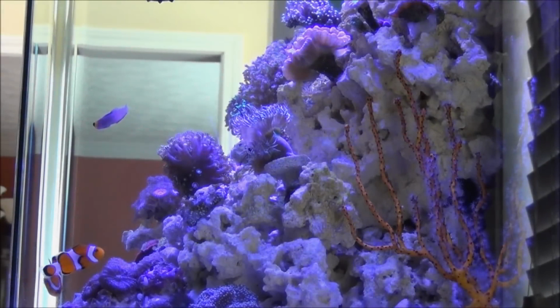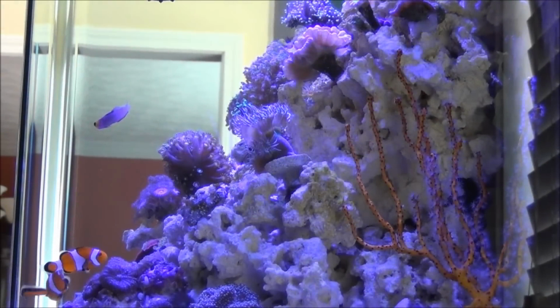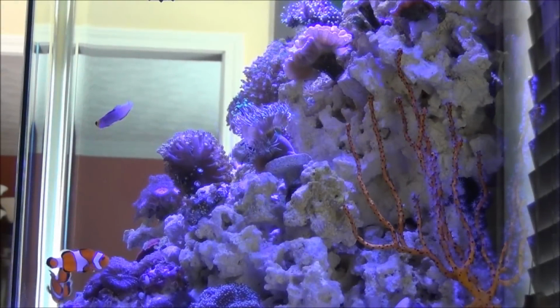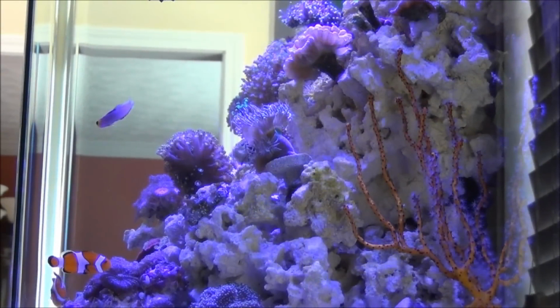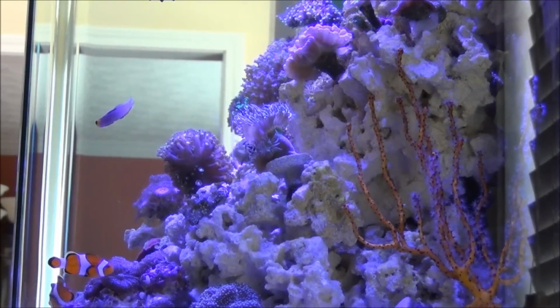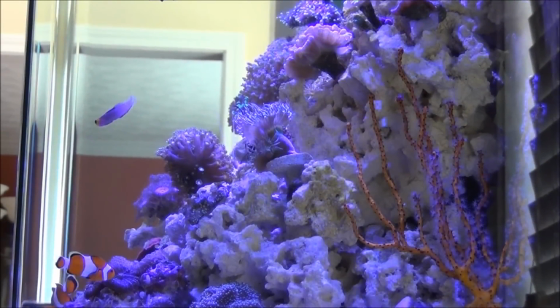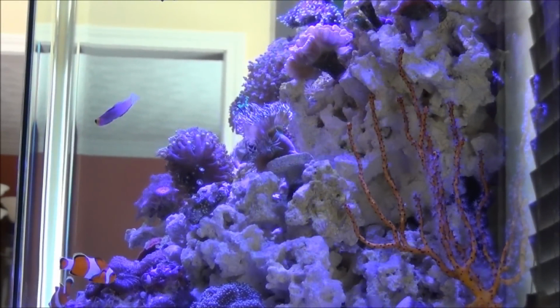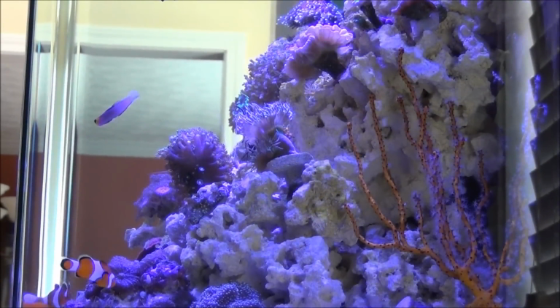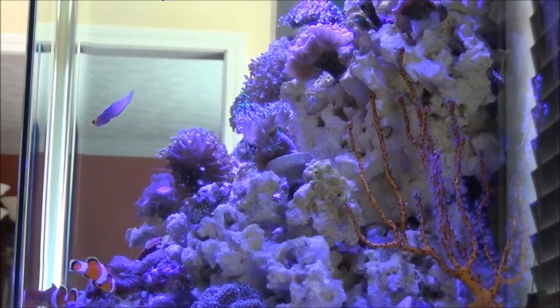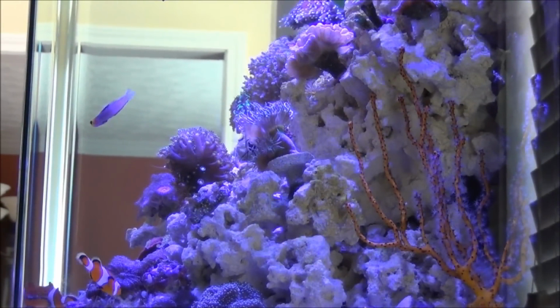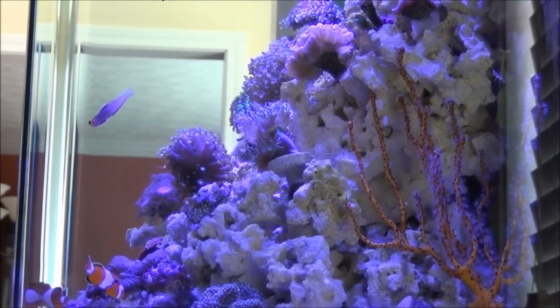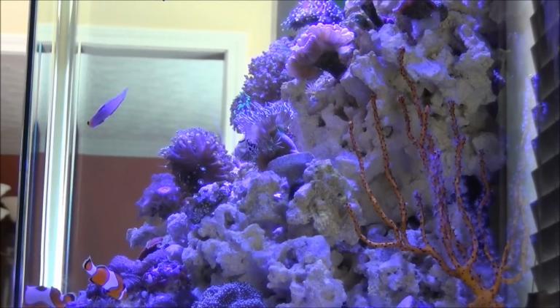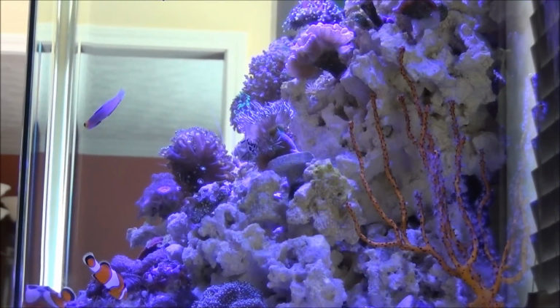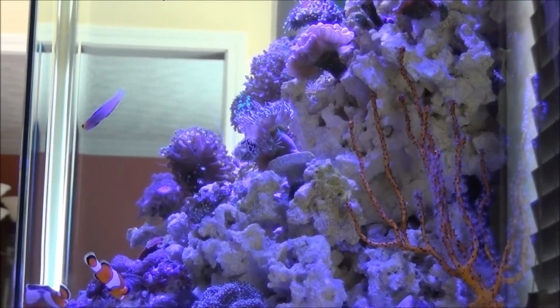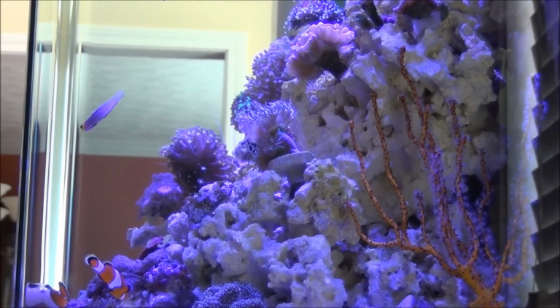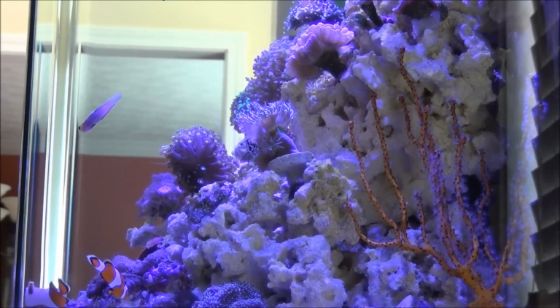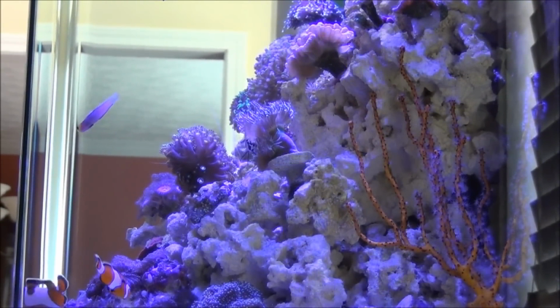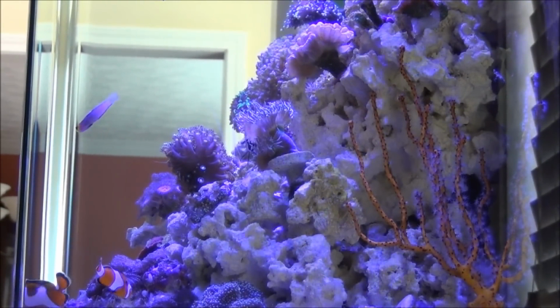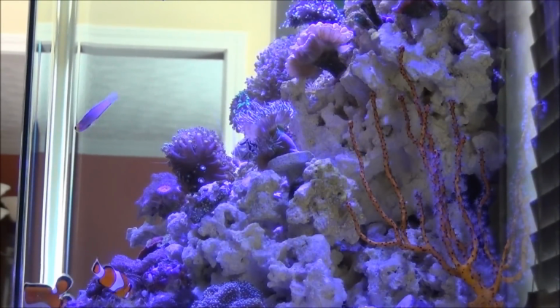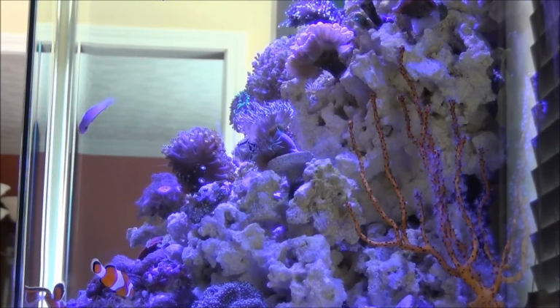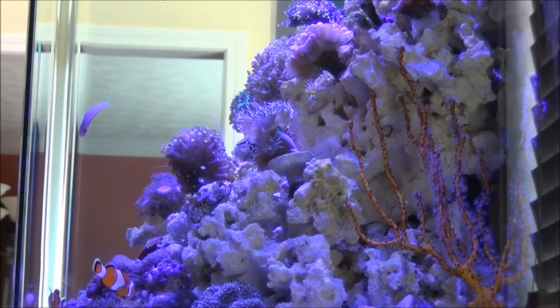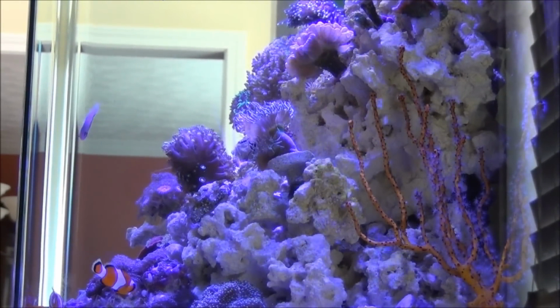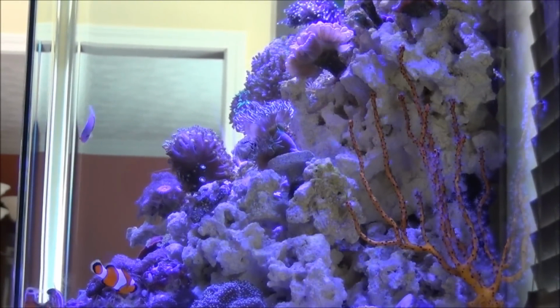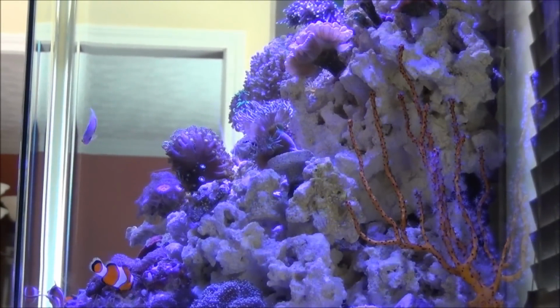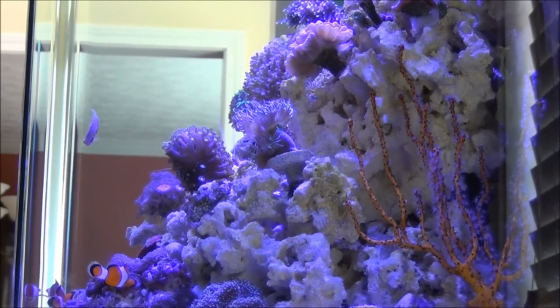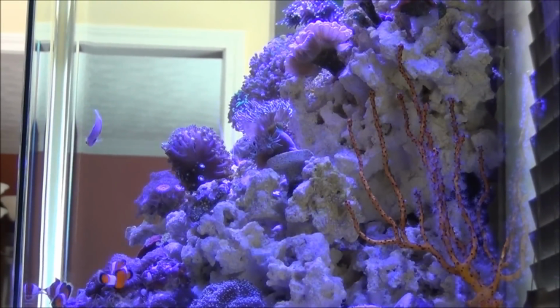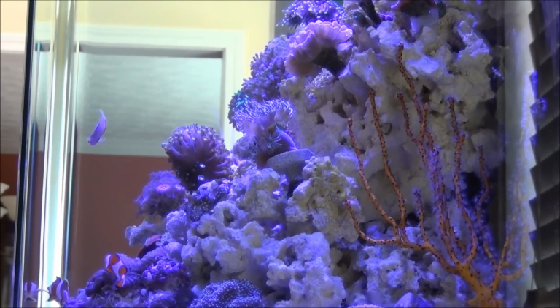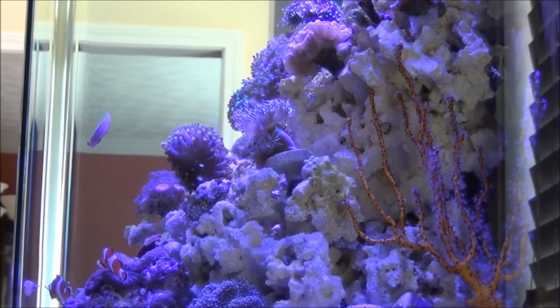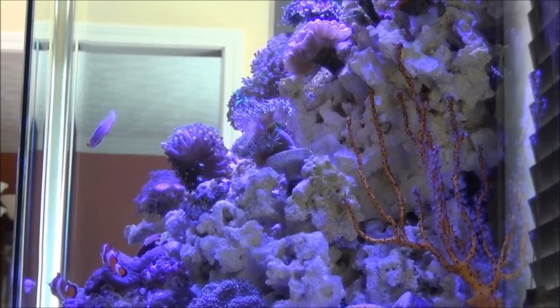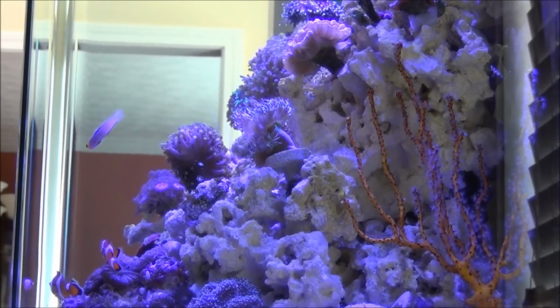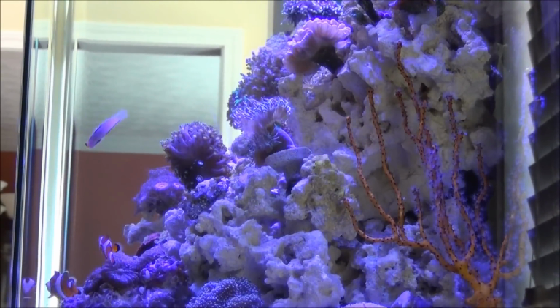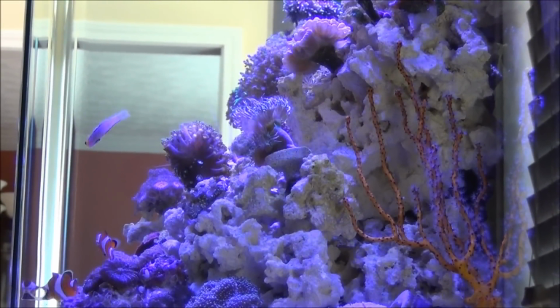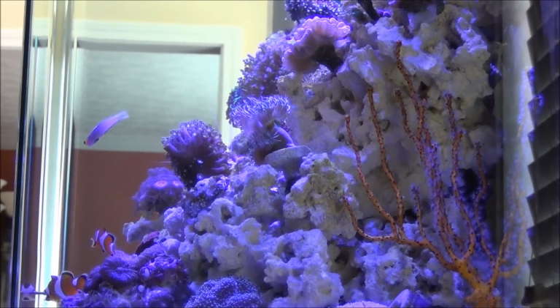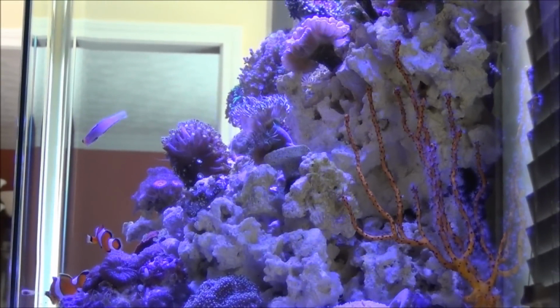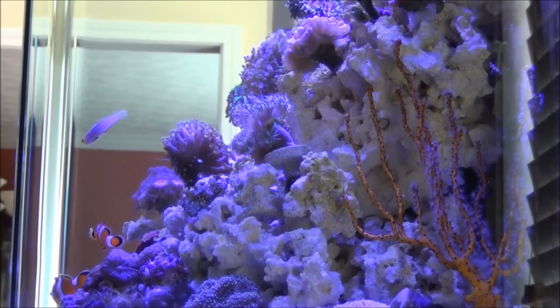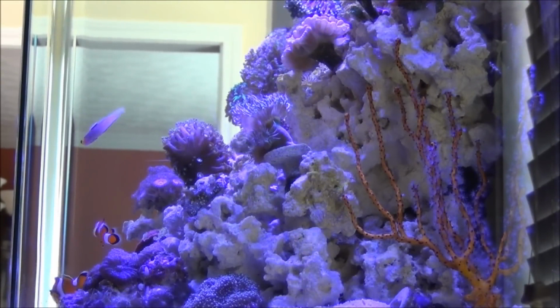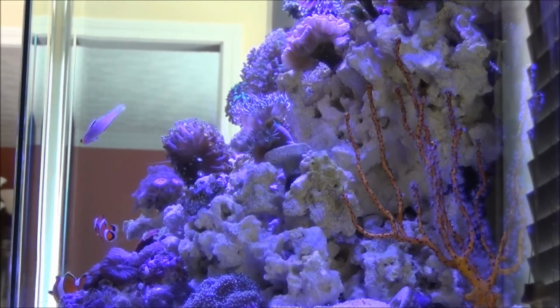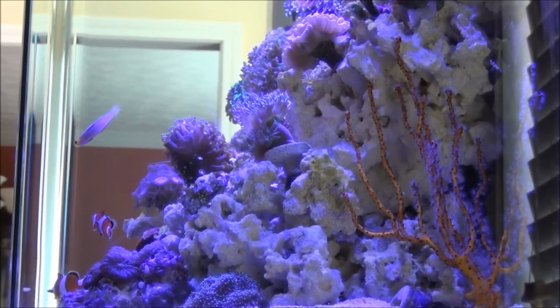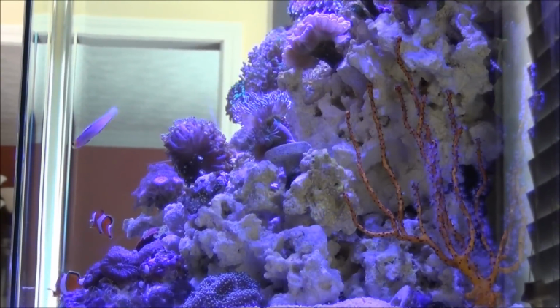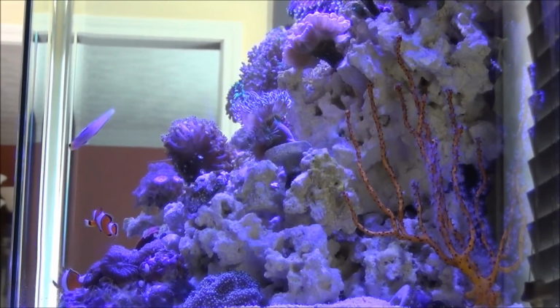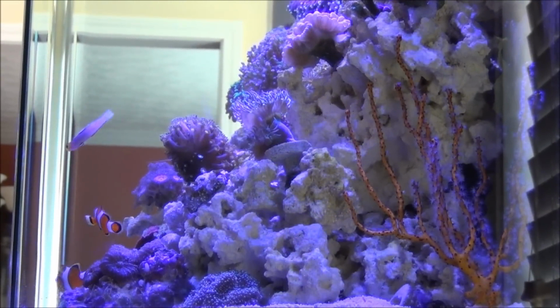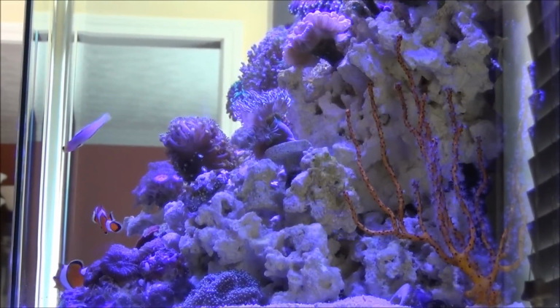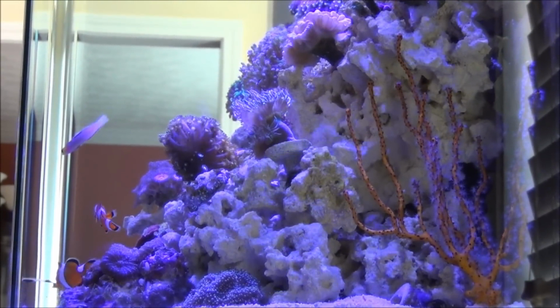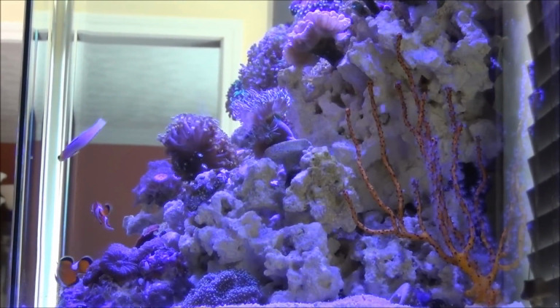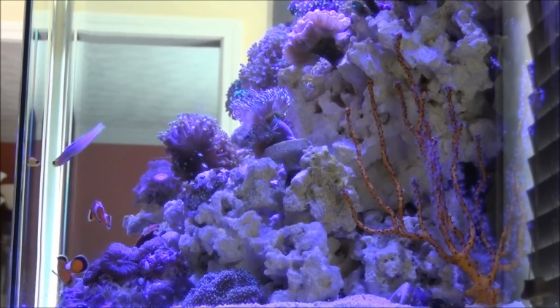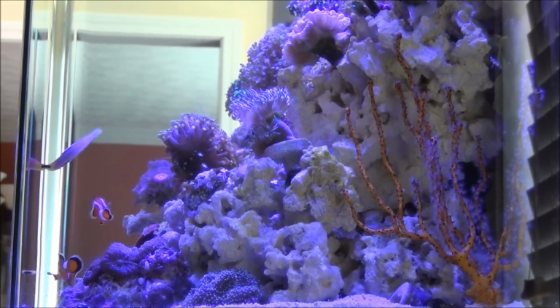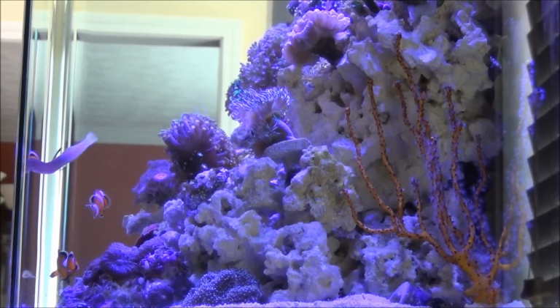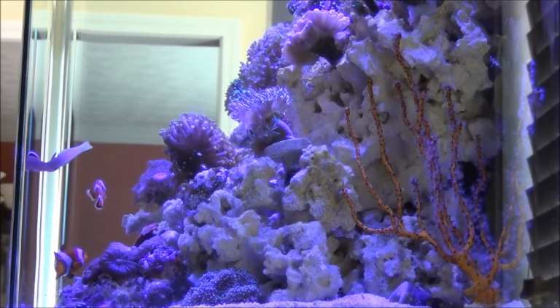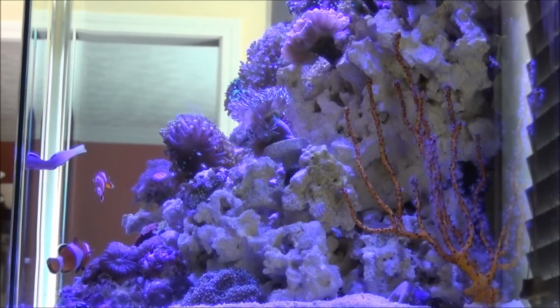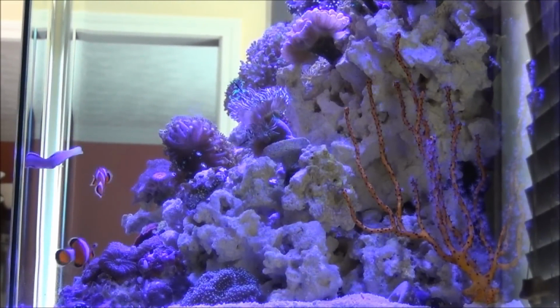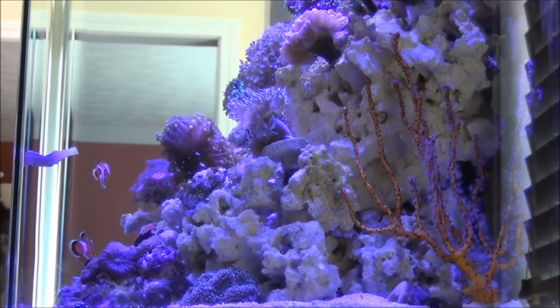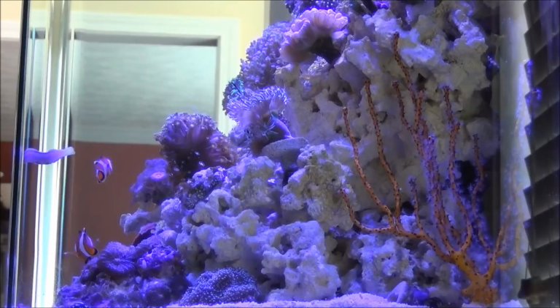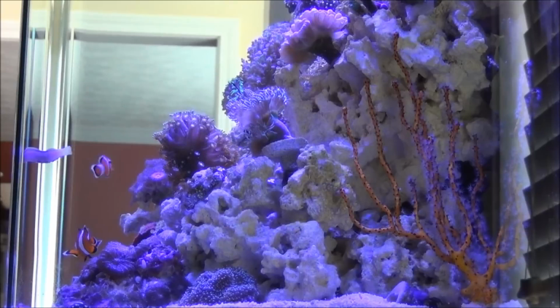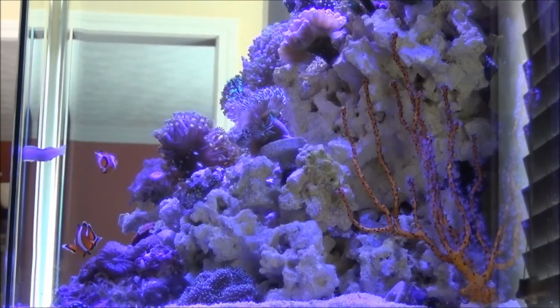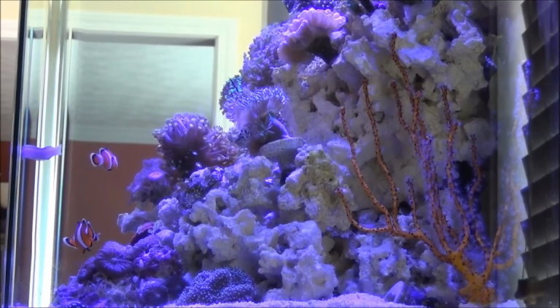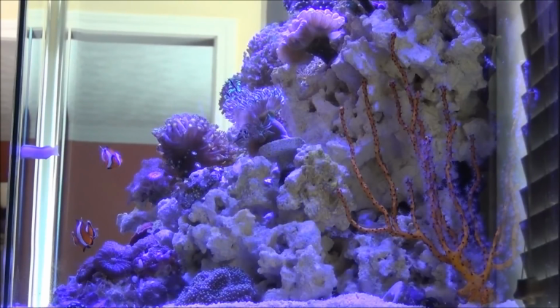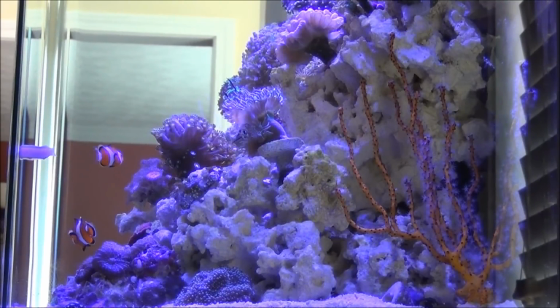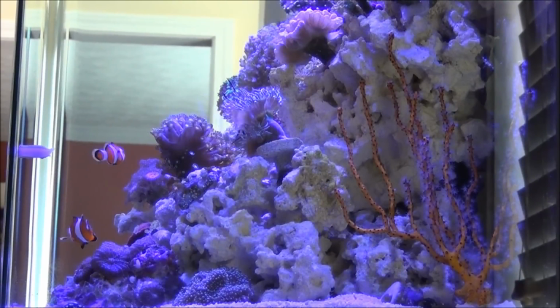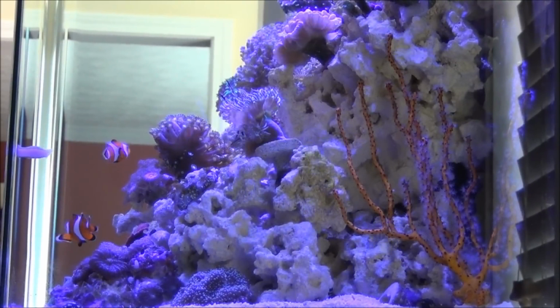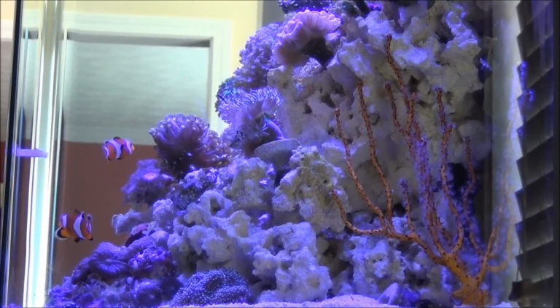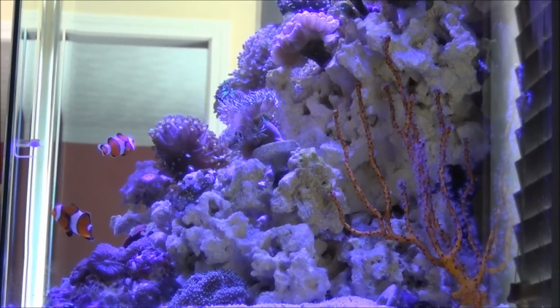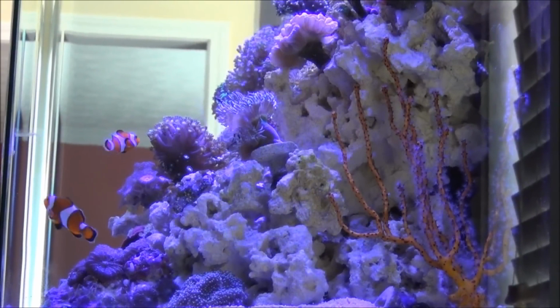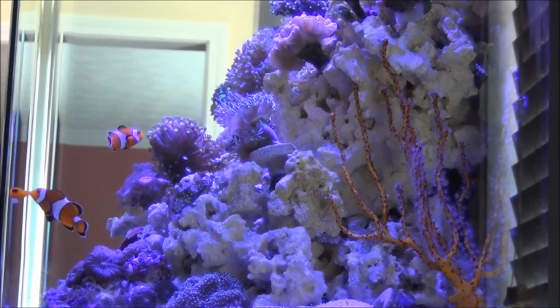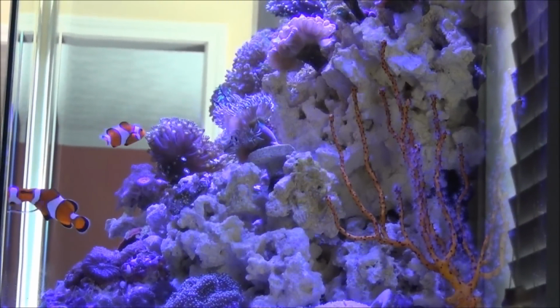Hey guys, CyberAquarius here bringing you another video. It's getting to be that time of year again when our aquarium thermometers are on the rise.